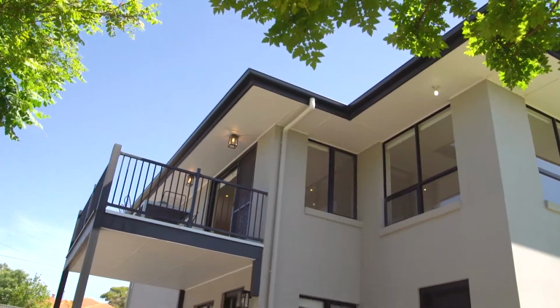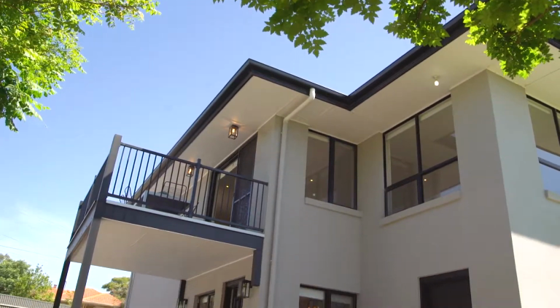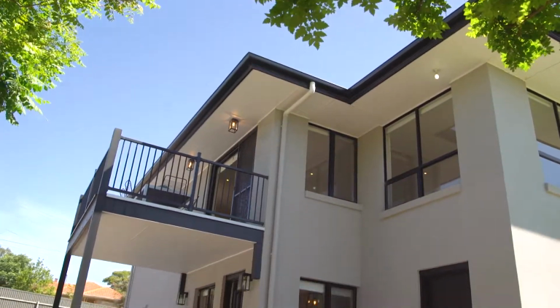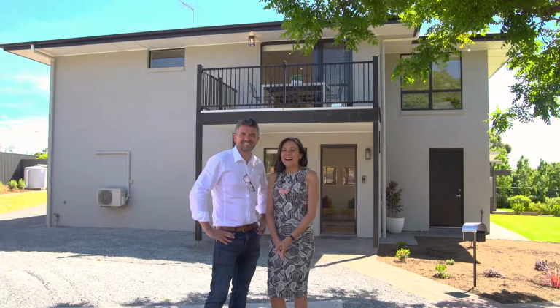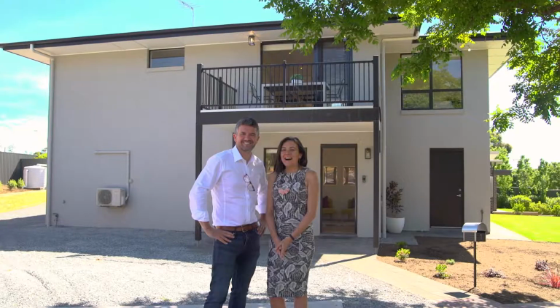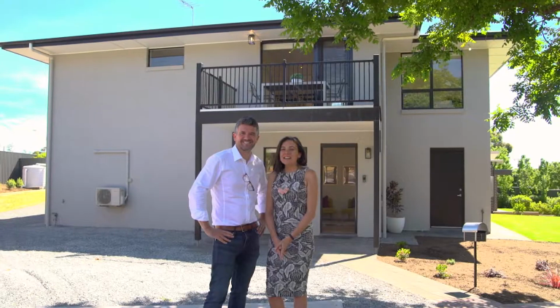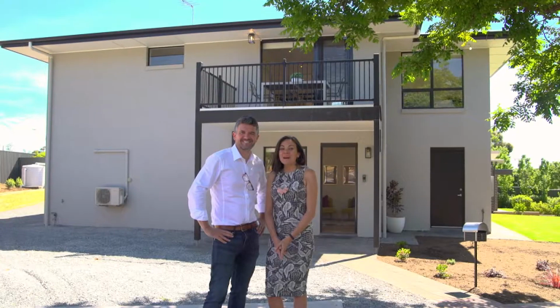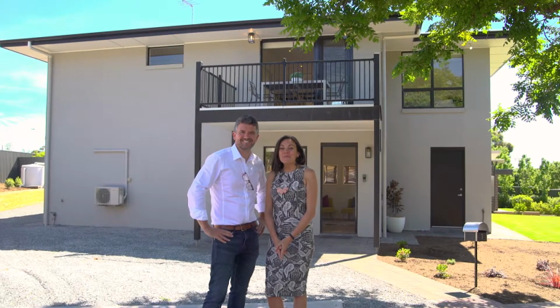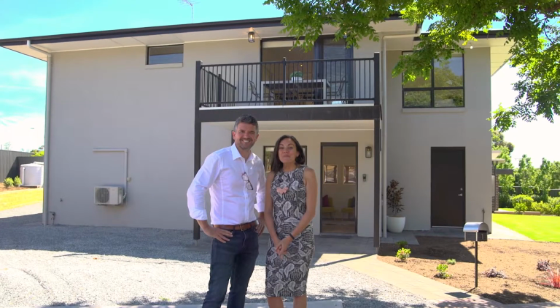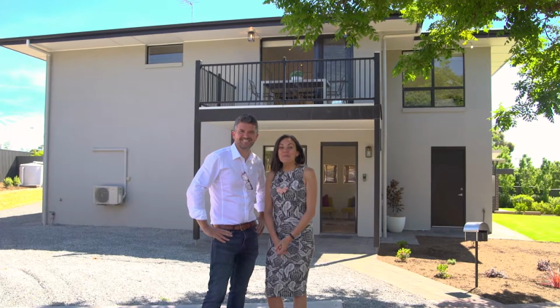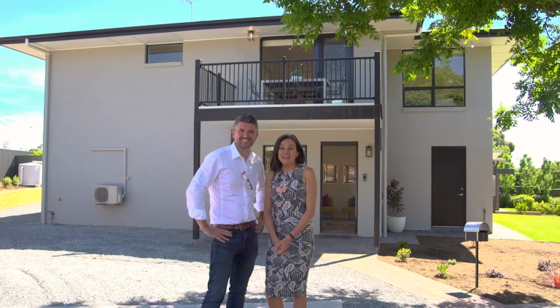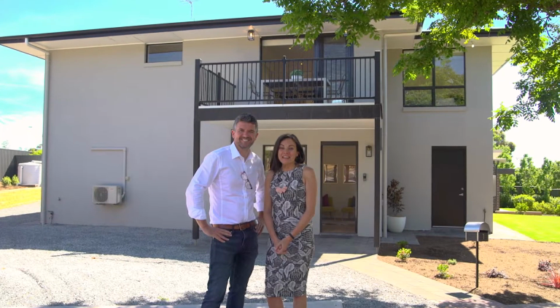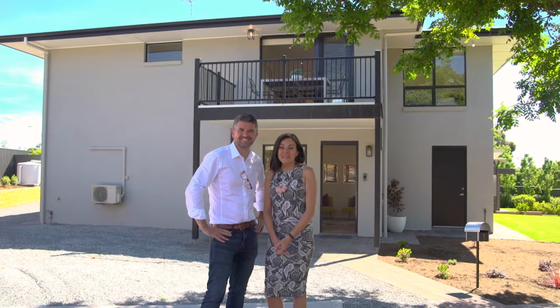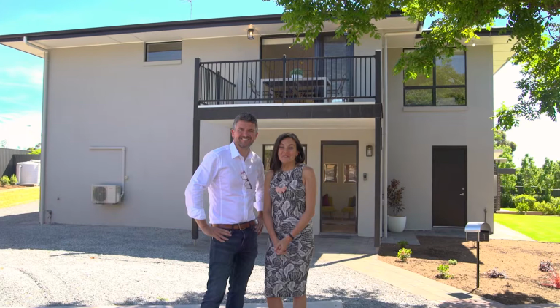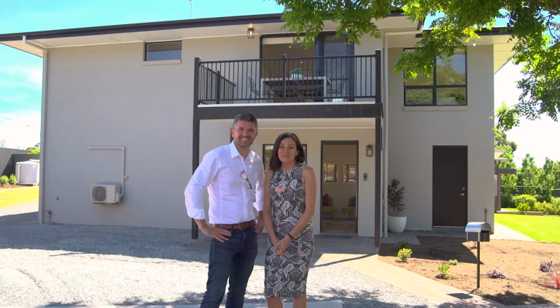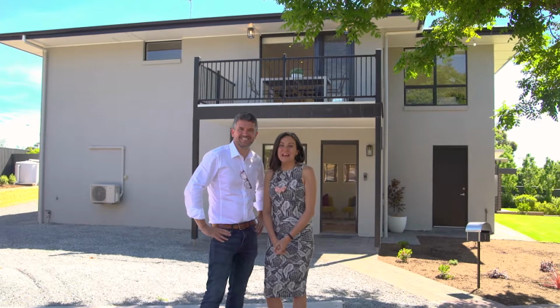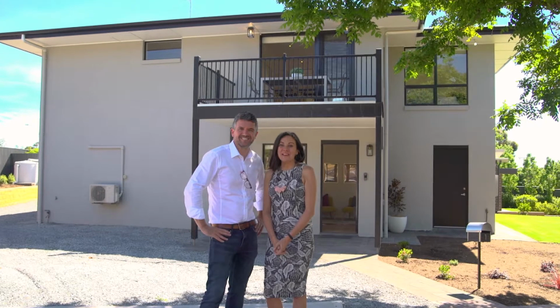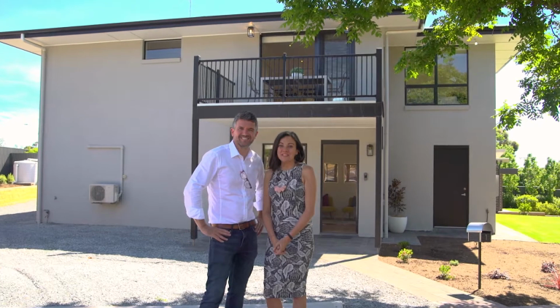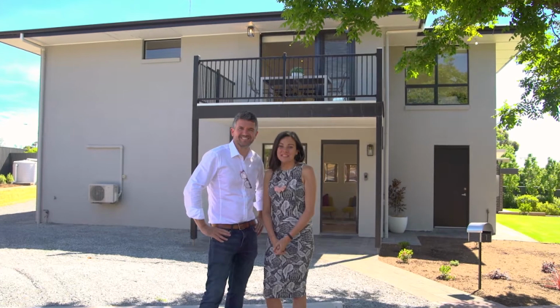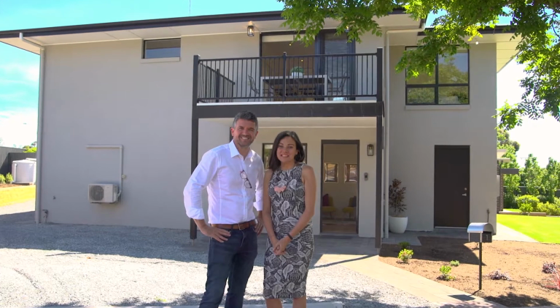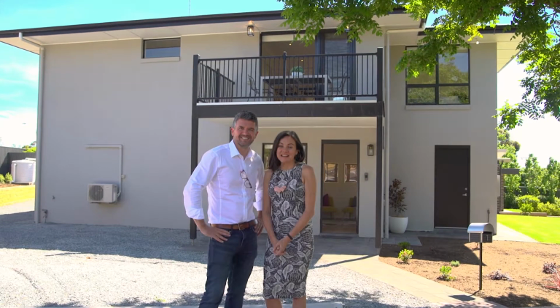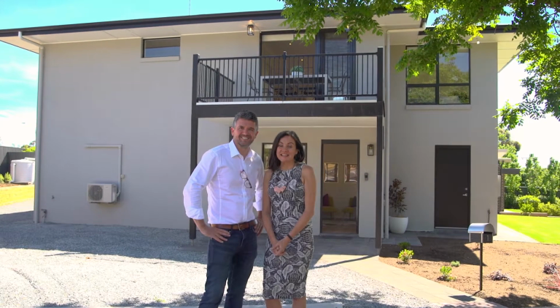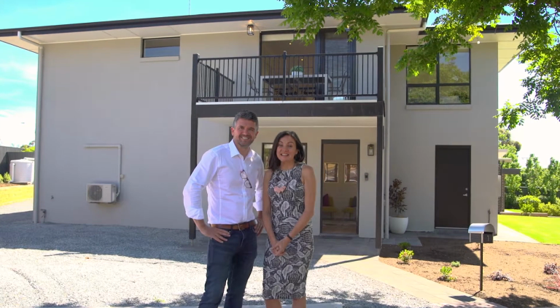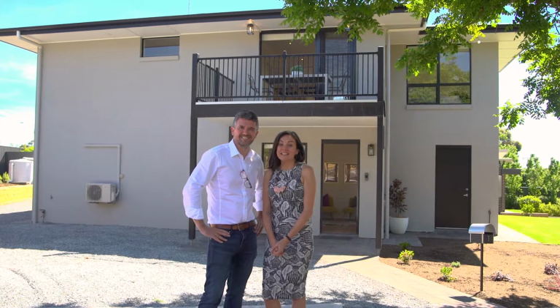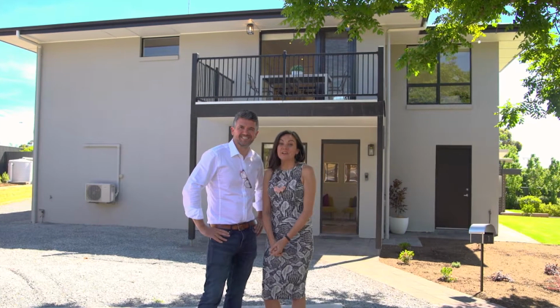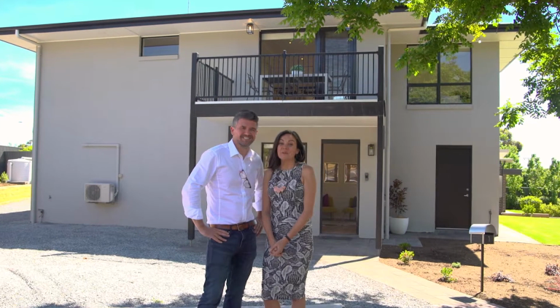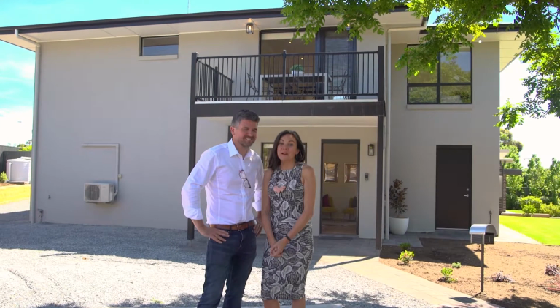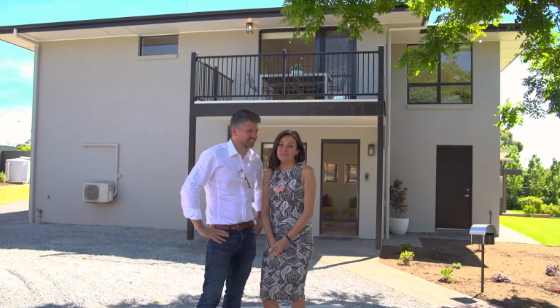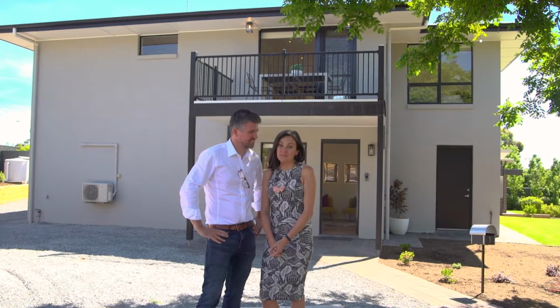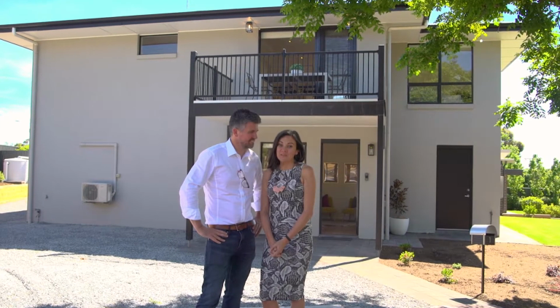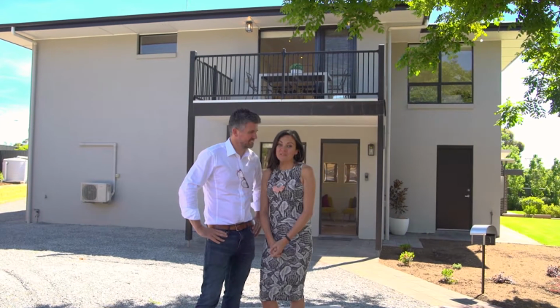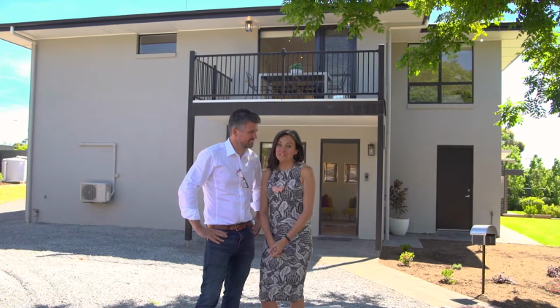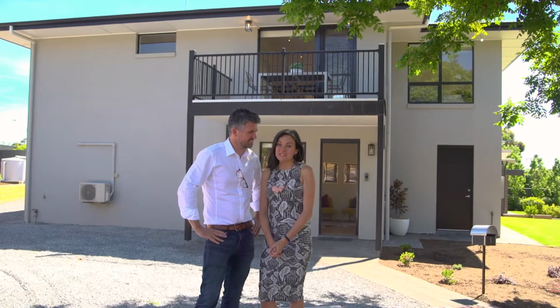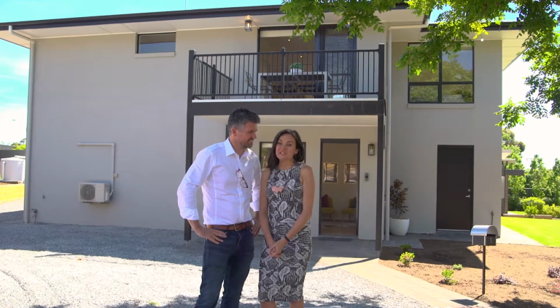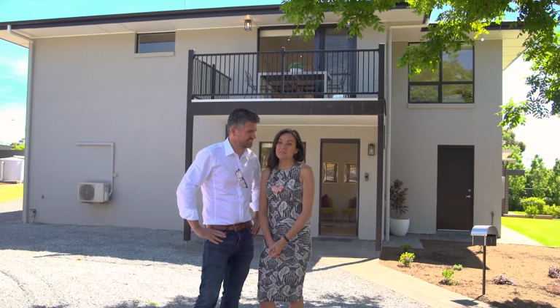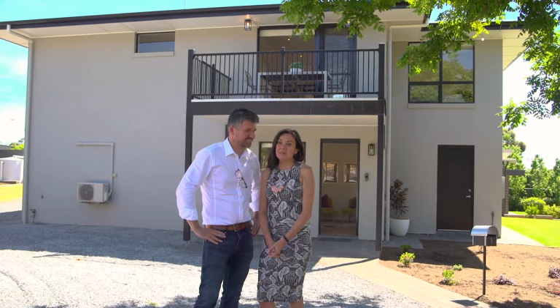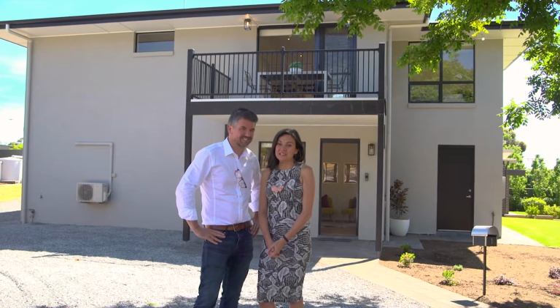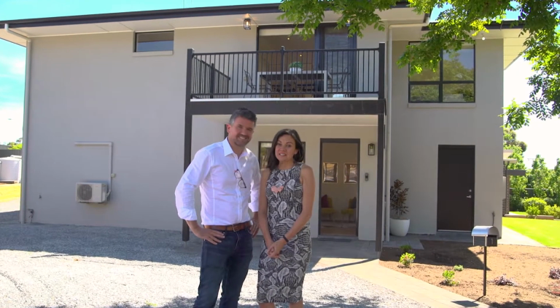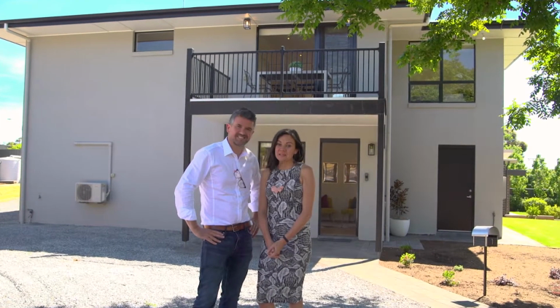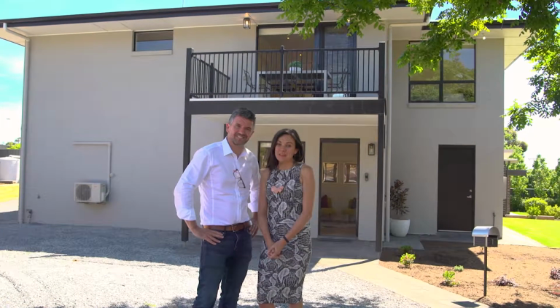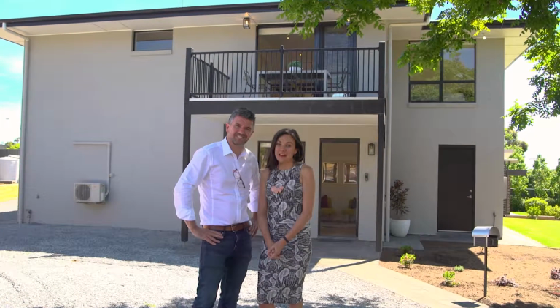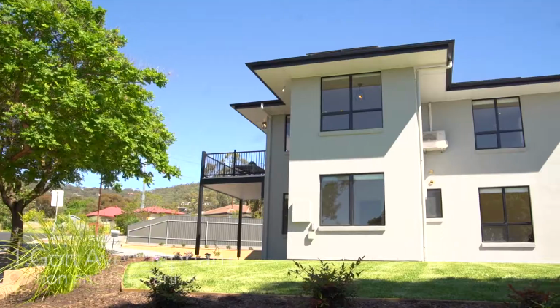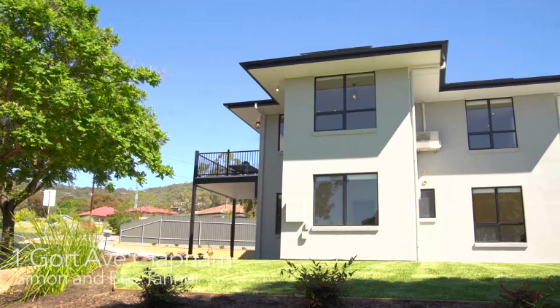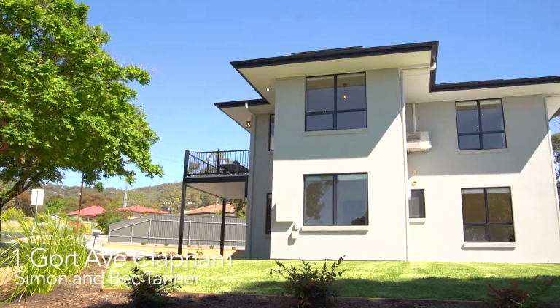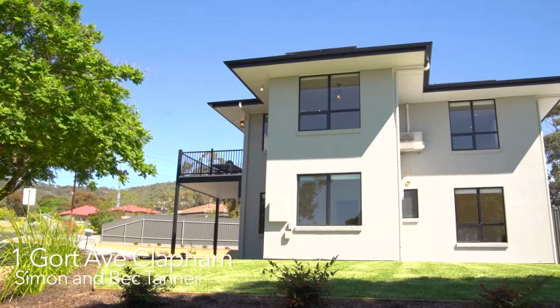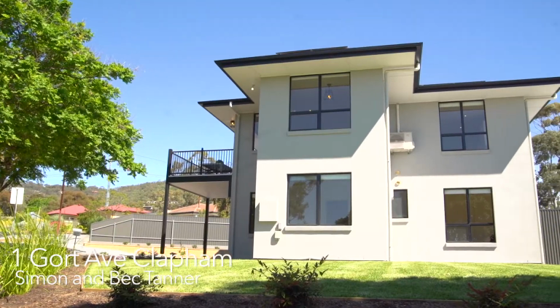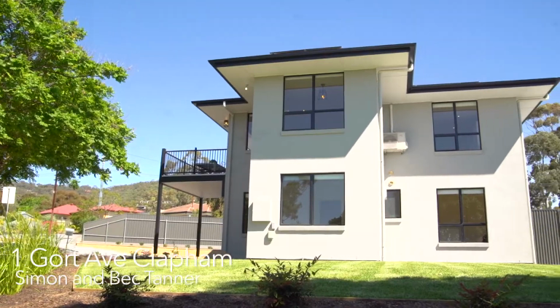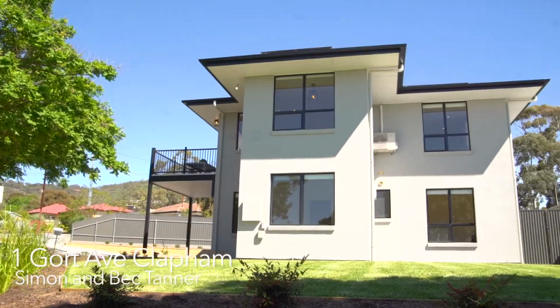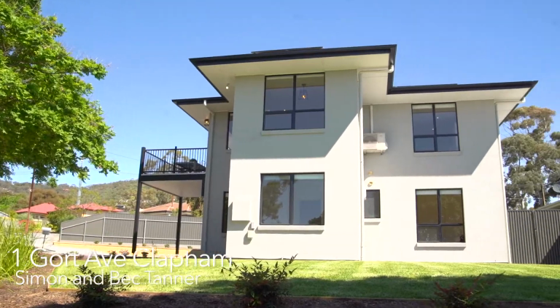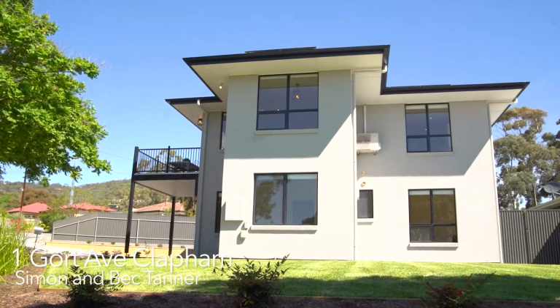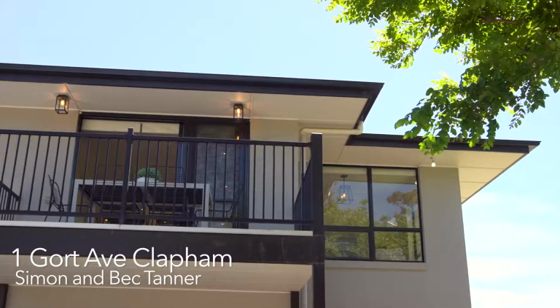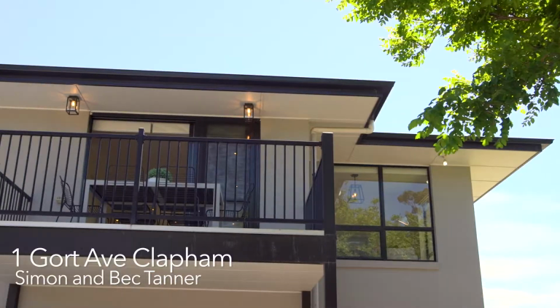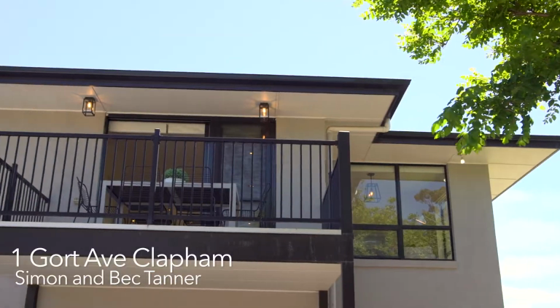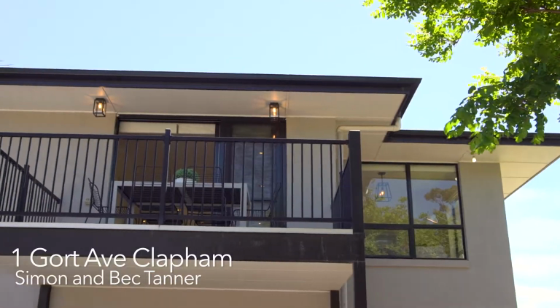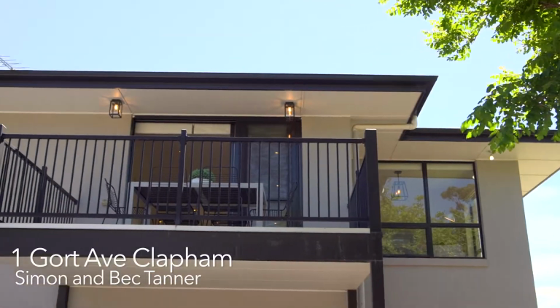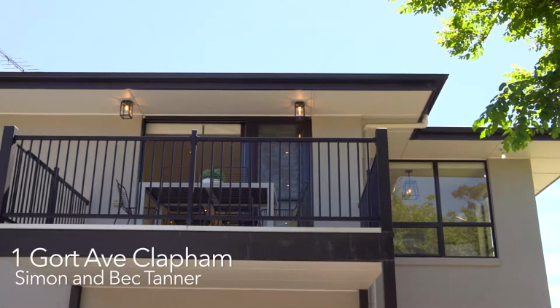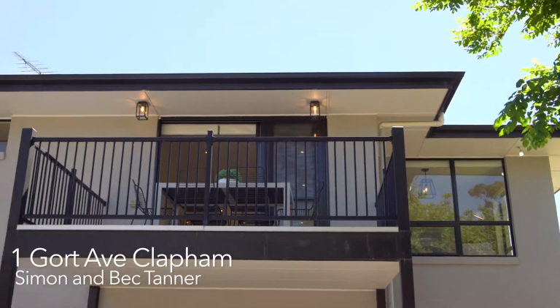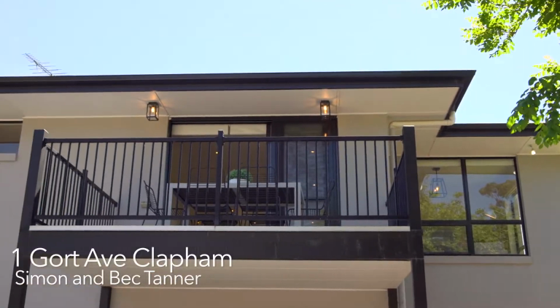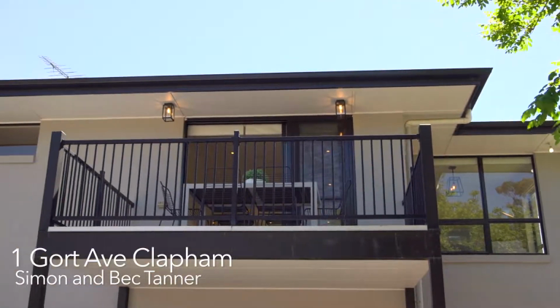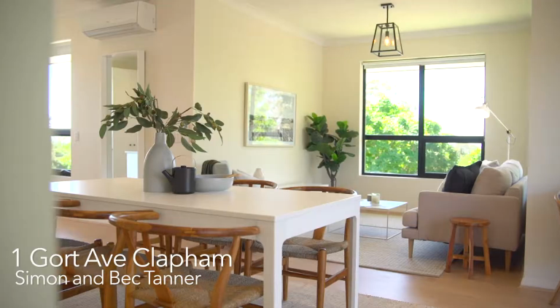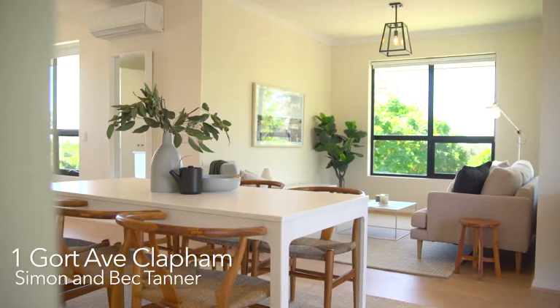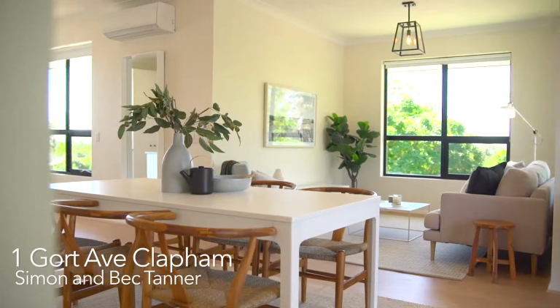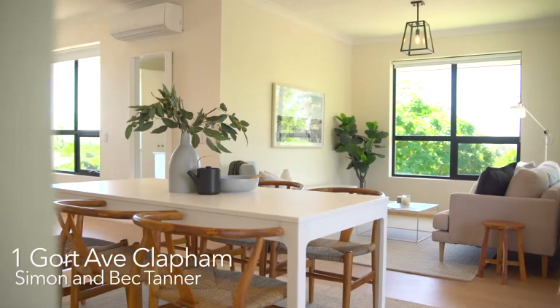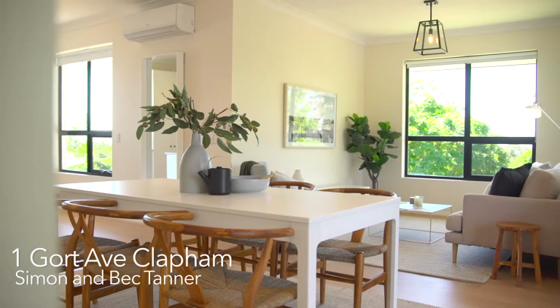Hi, Simon and Bec here from Tanner Real Estate. It's a great privilege to bring to the market 1 Gort Avenue, Clapham.